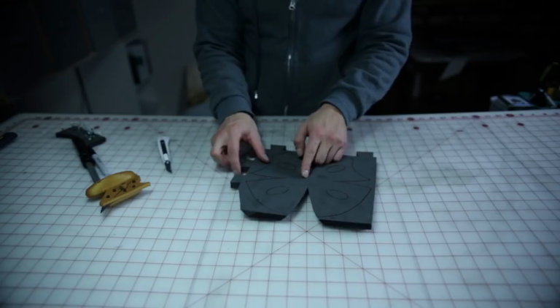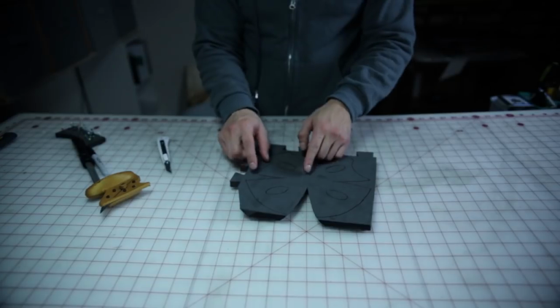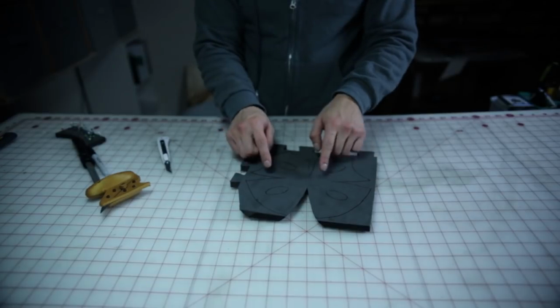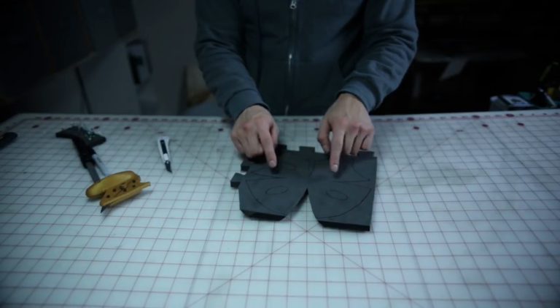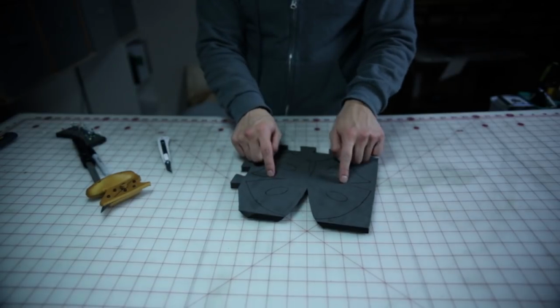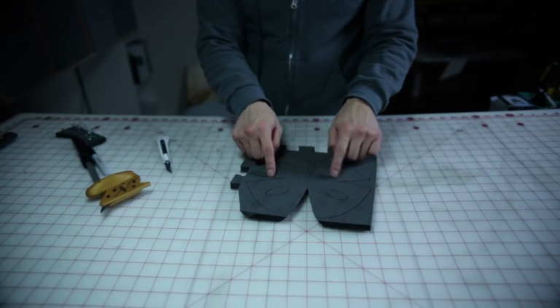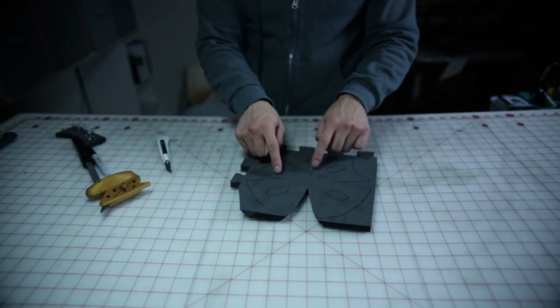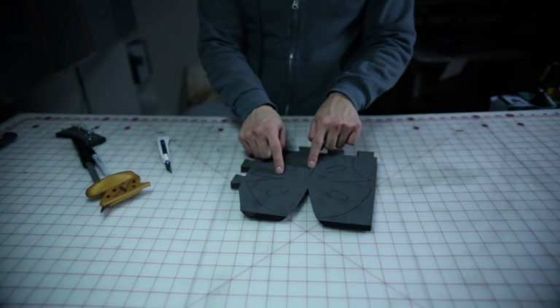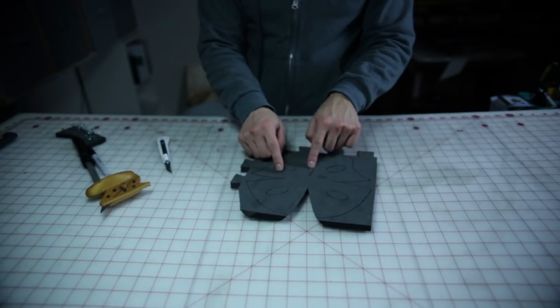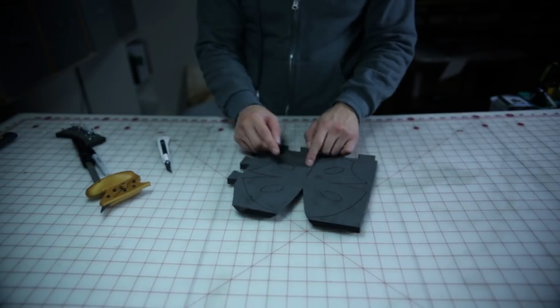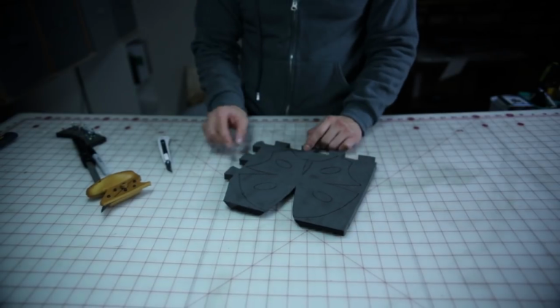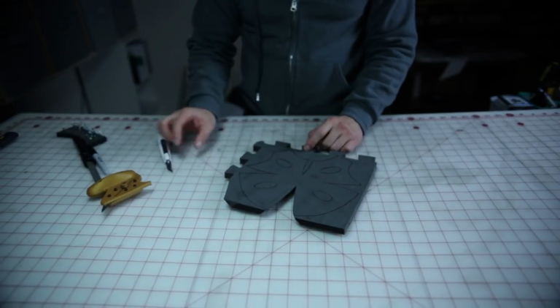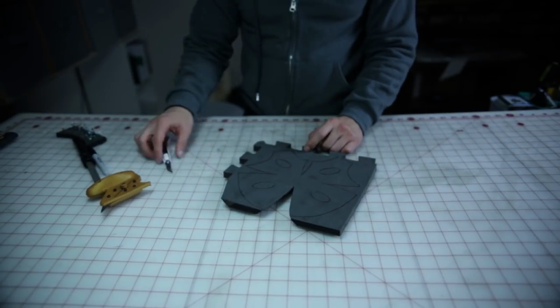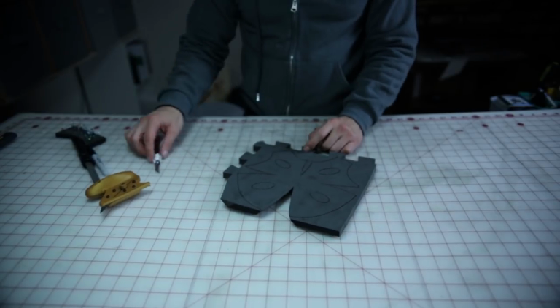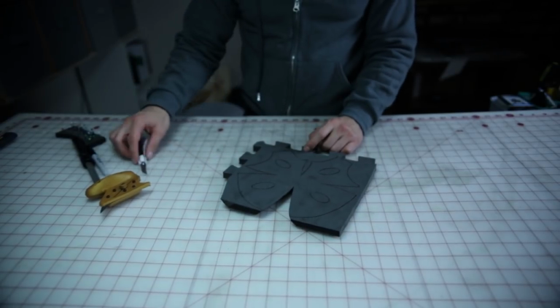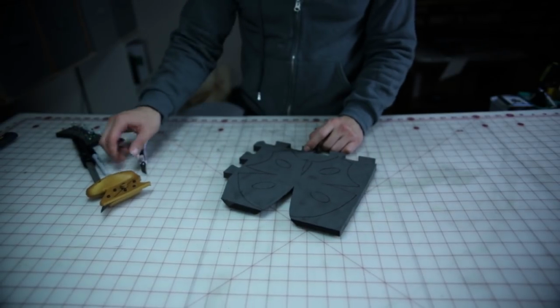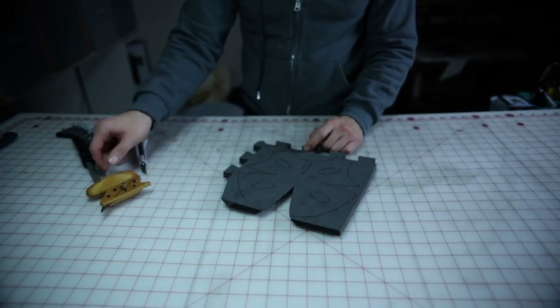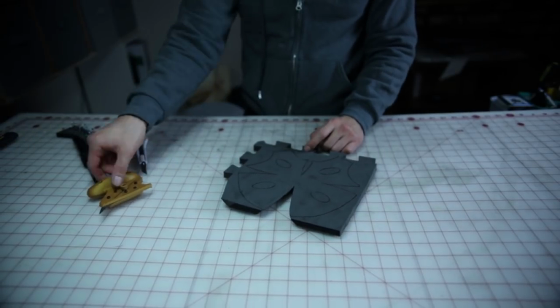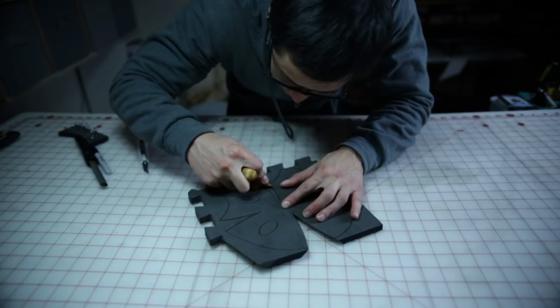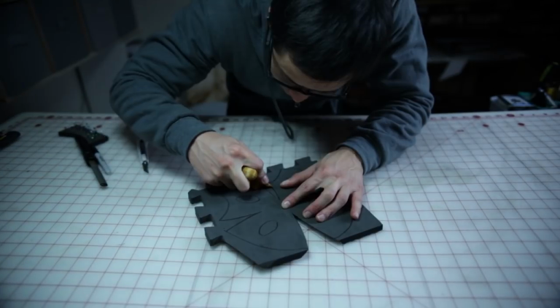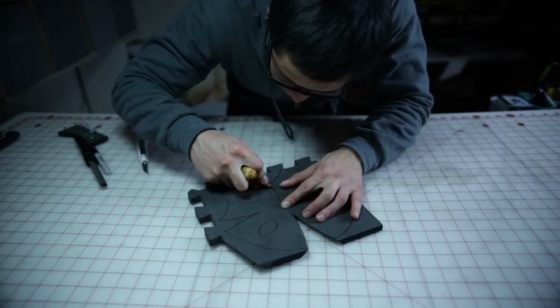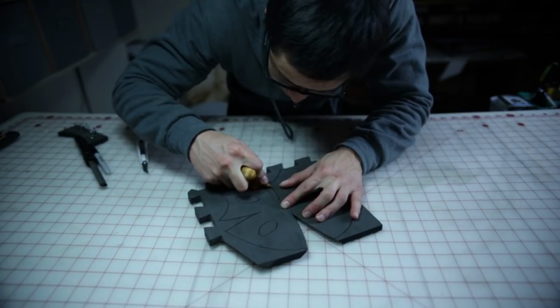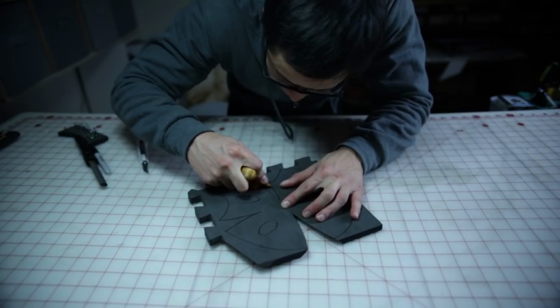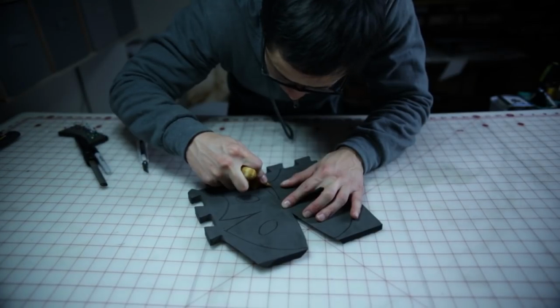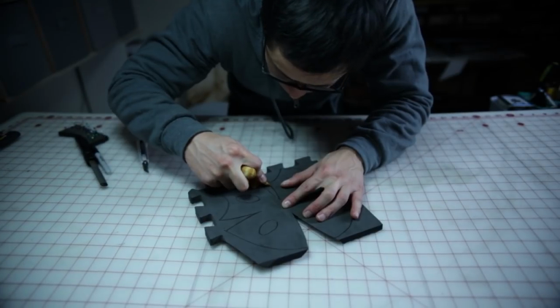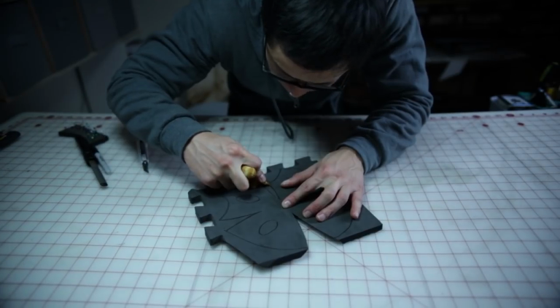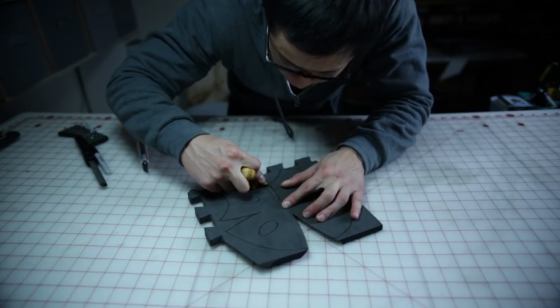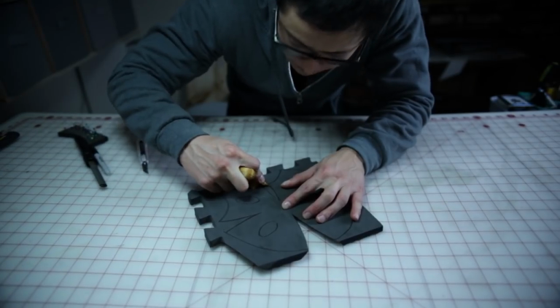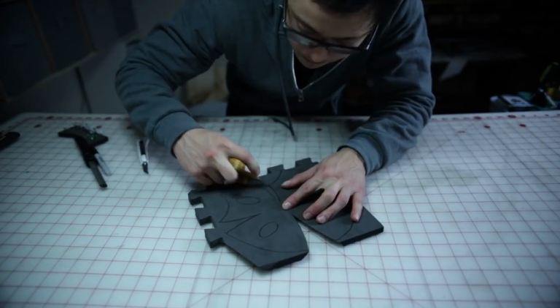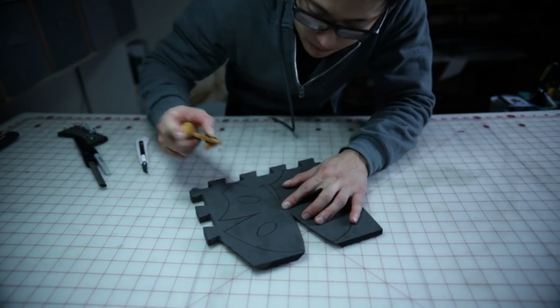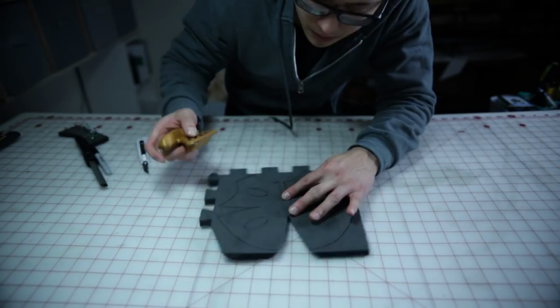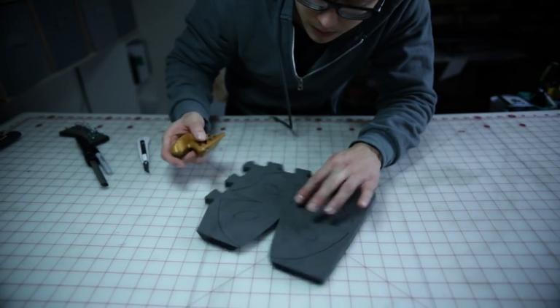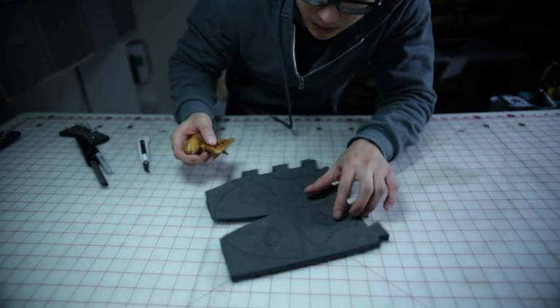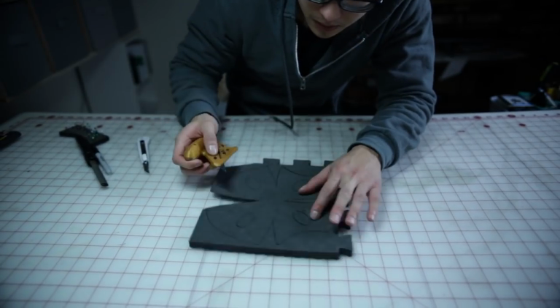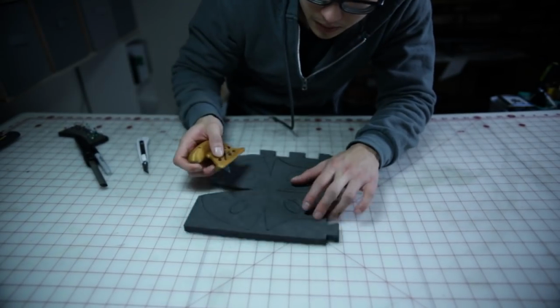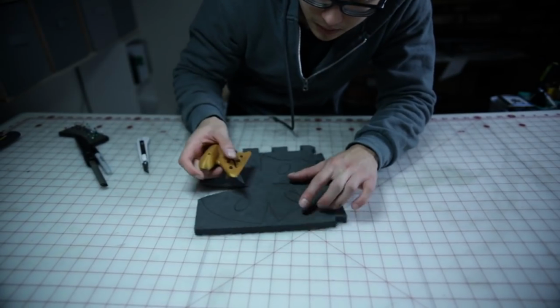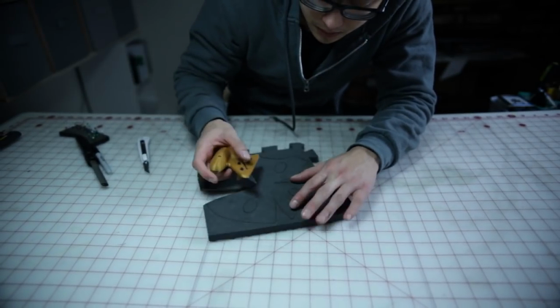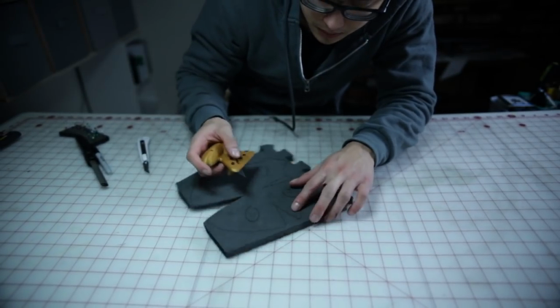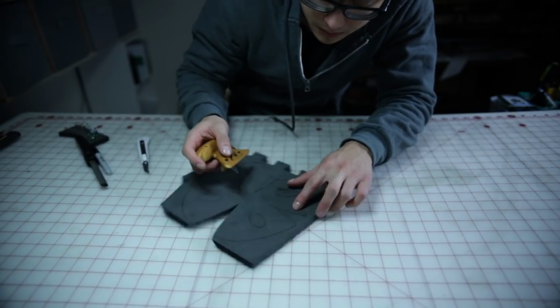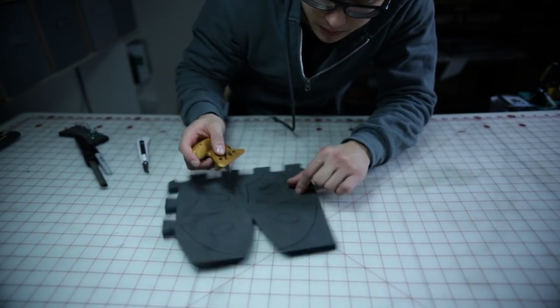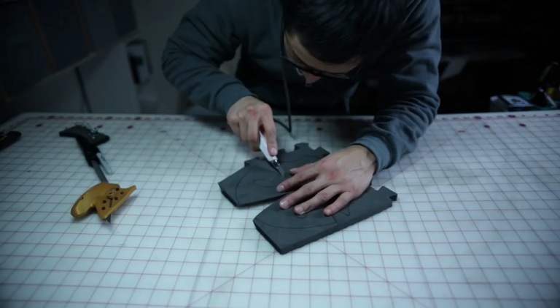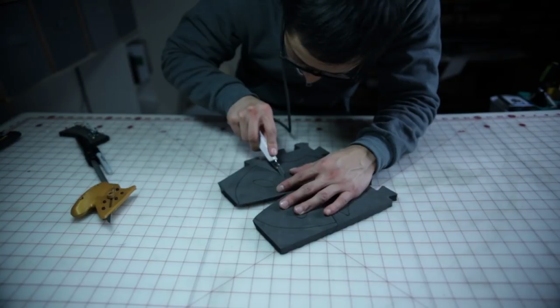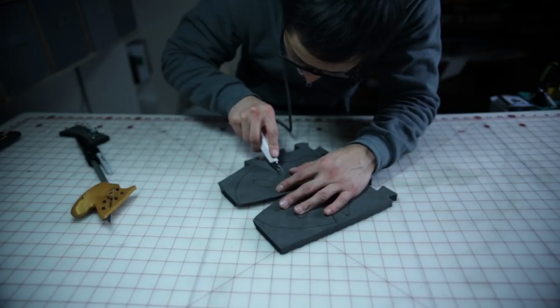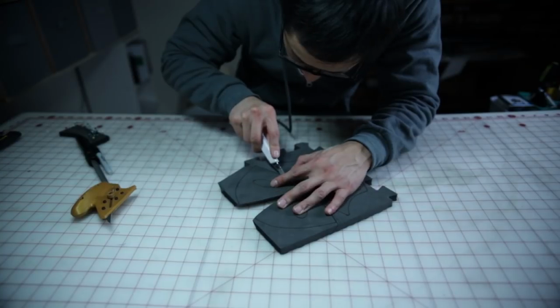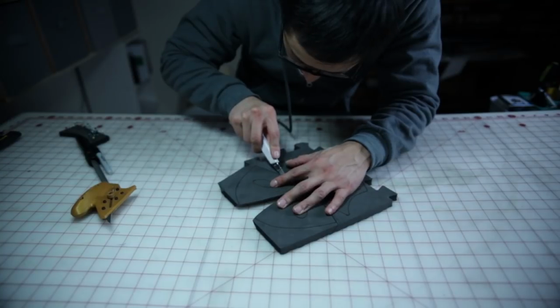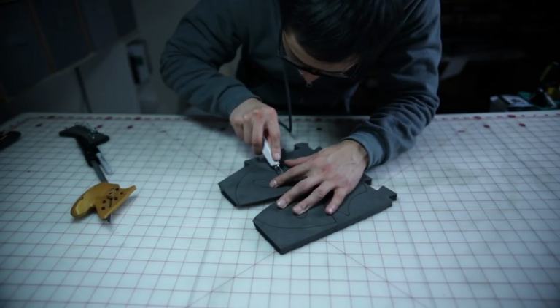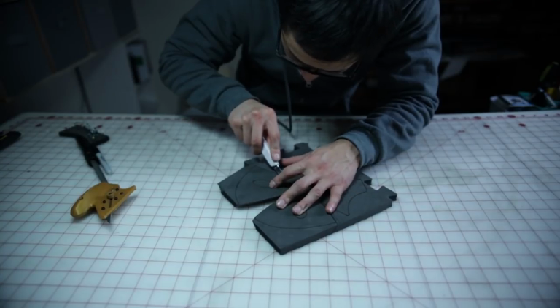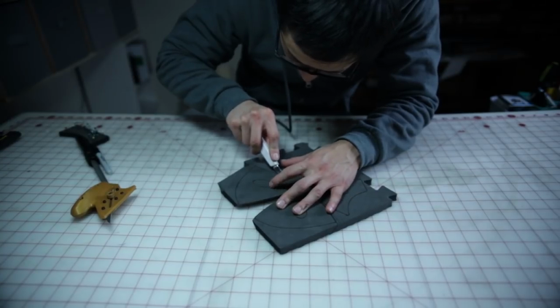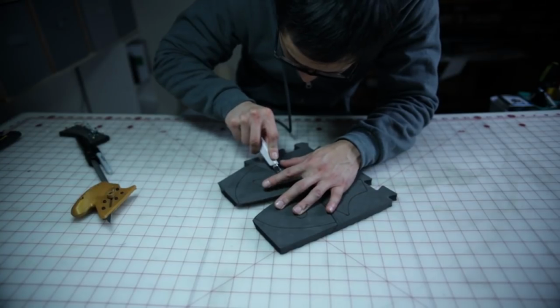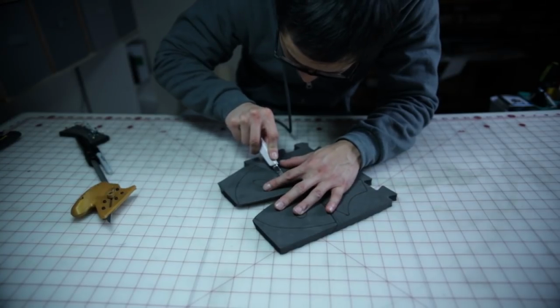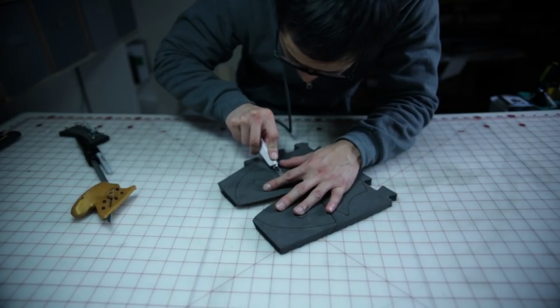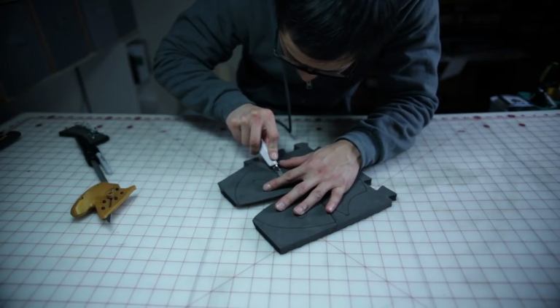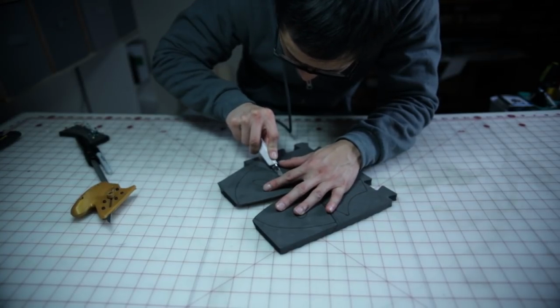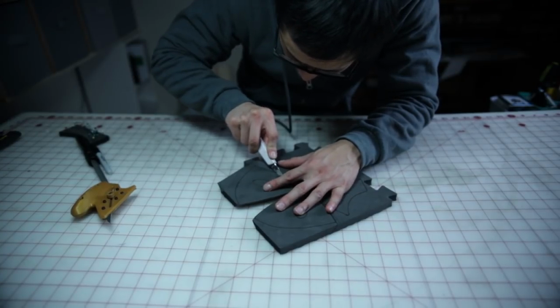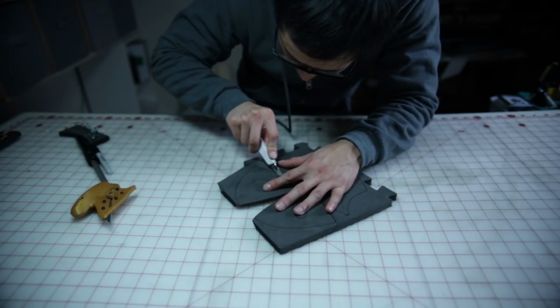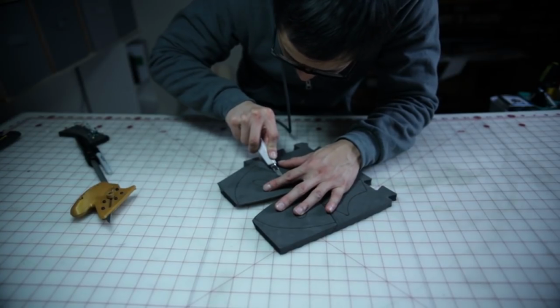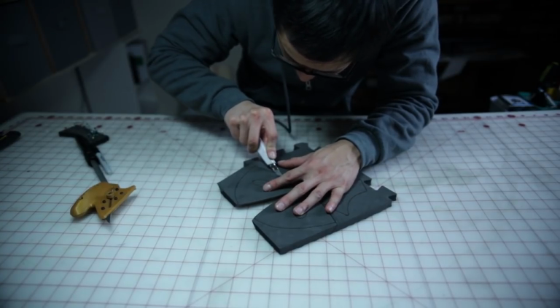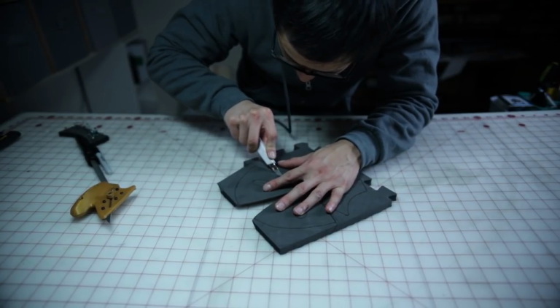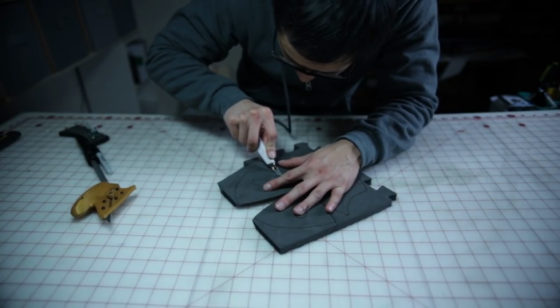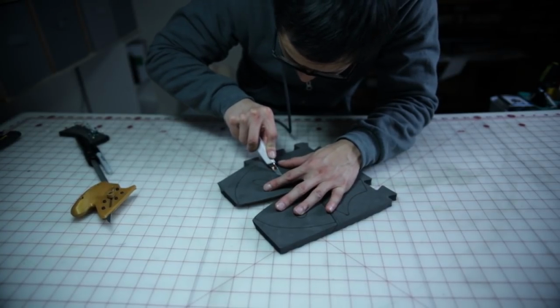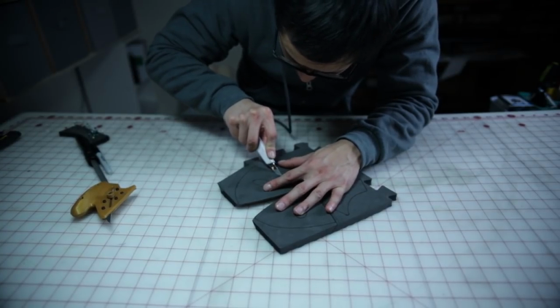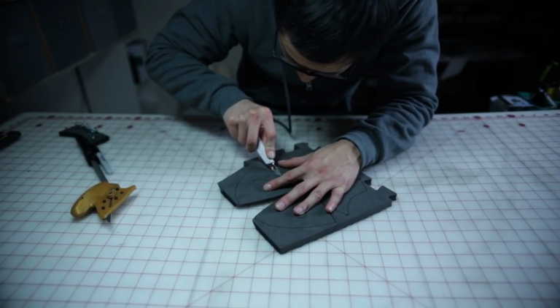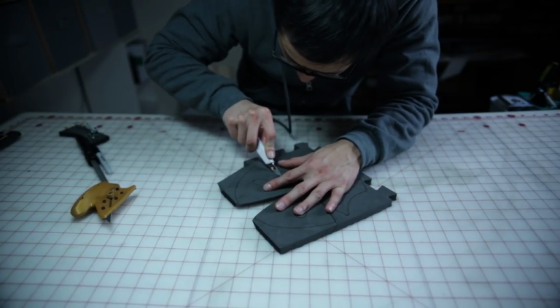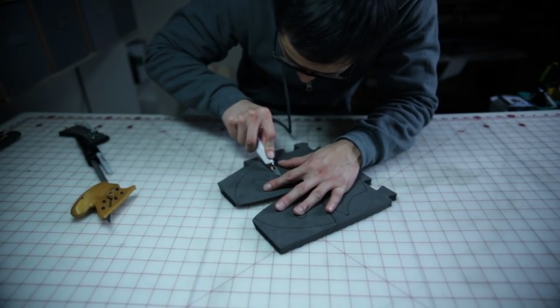Now we just have to do that for the rest of these slits. For the rest of these slits, I used a bevel cutter and a regular utility knife to make the bevel edges.